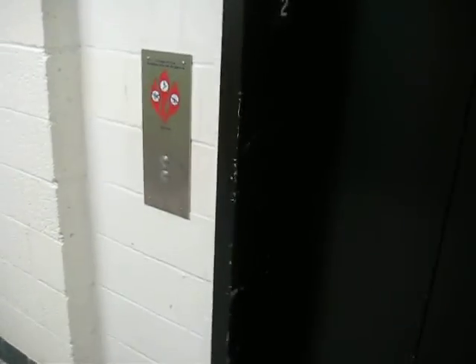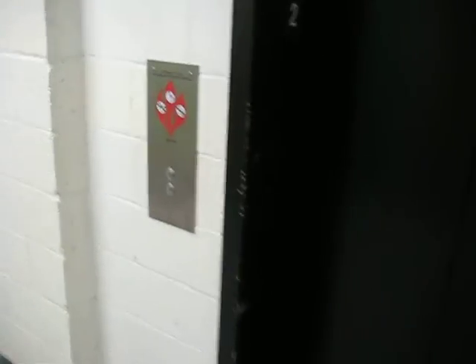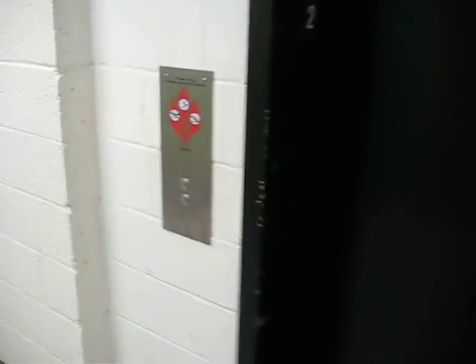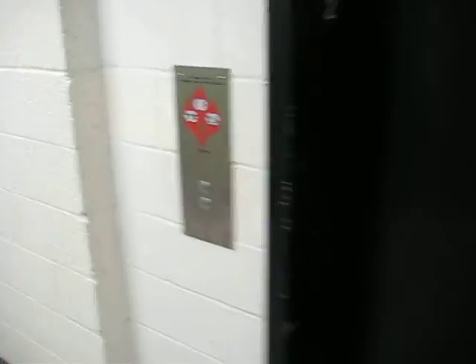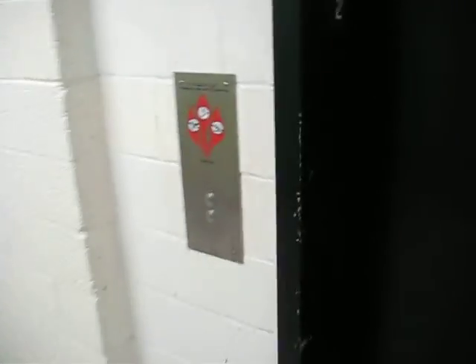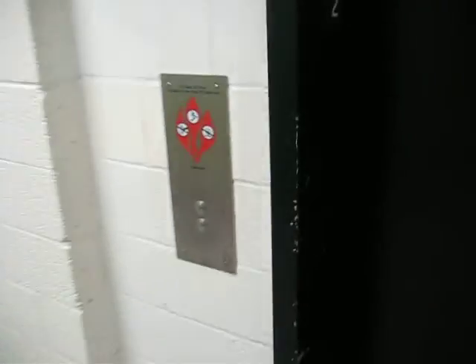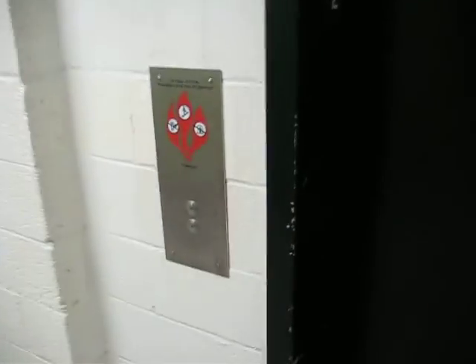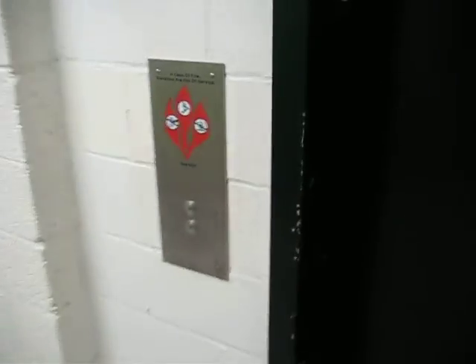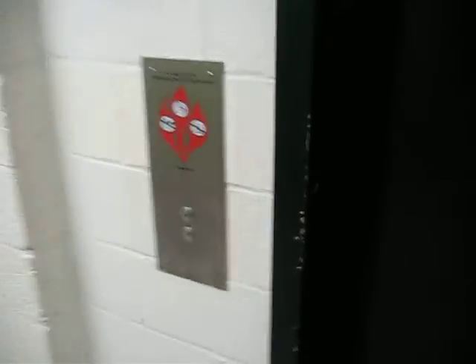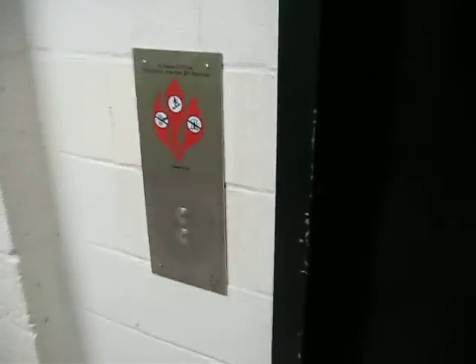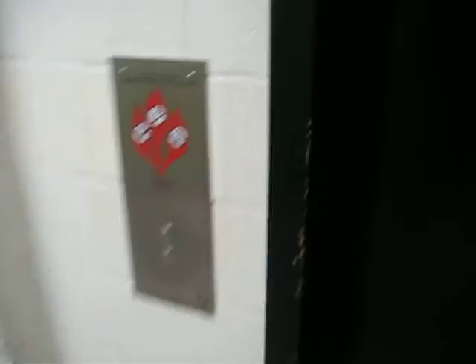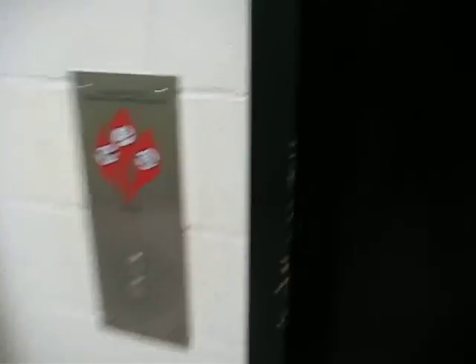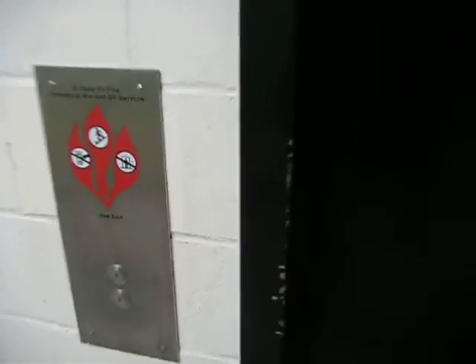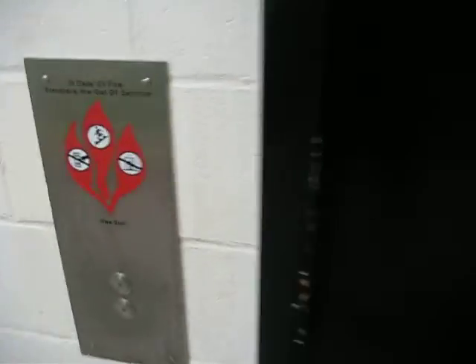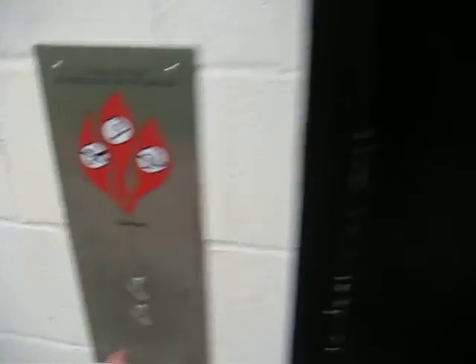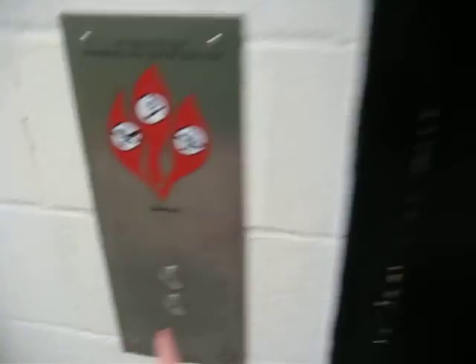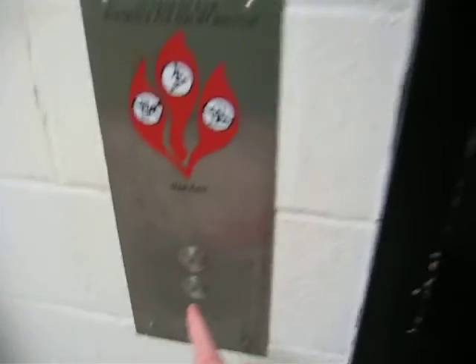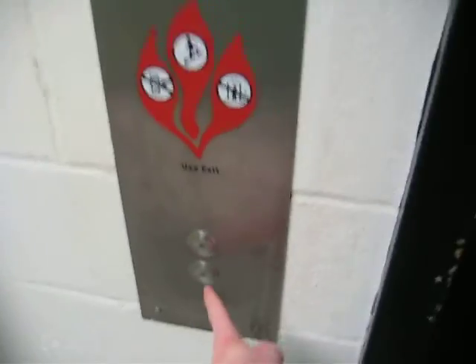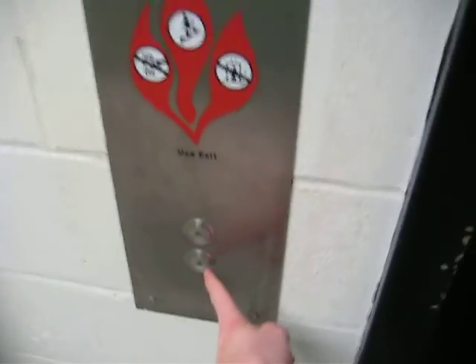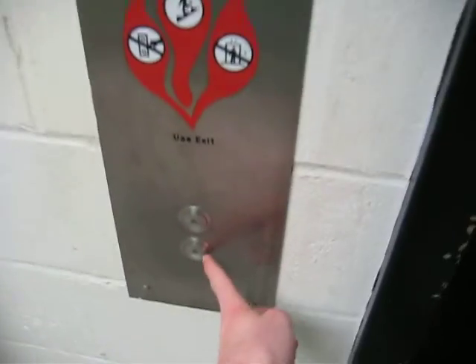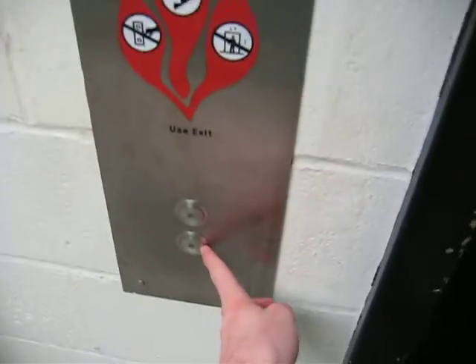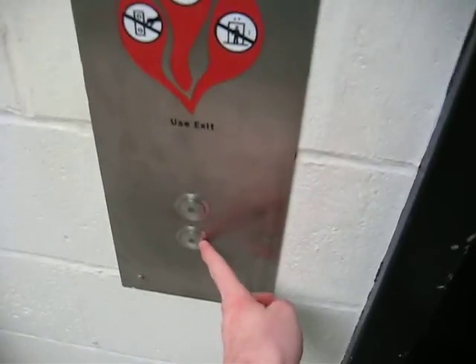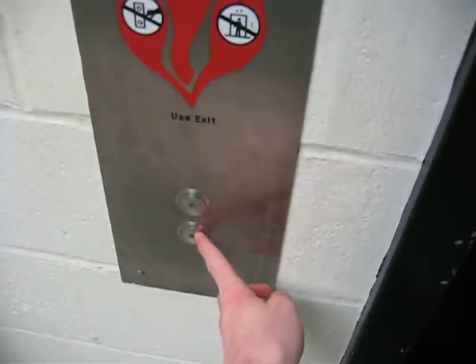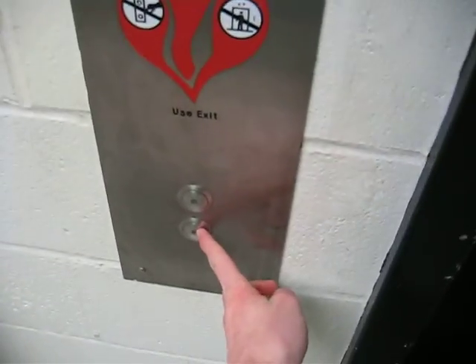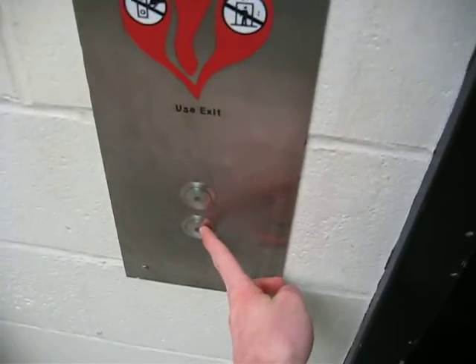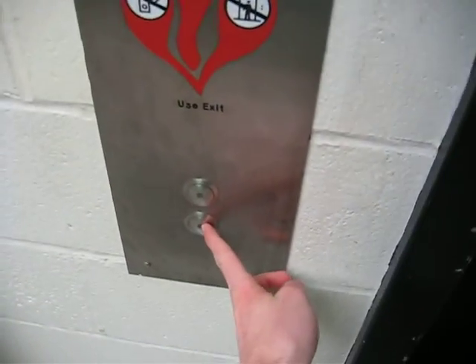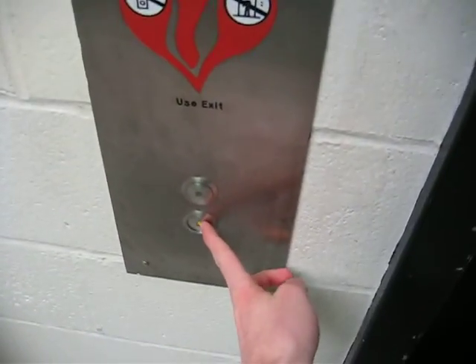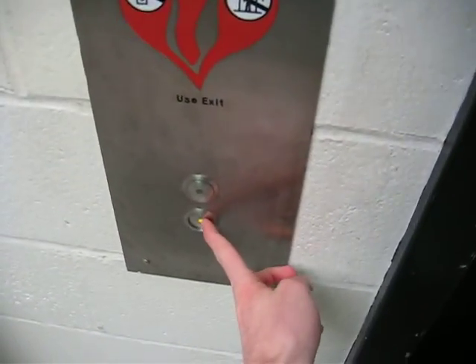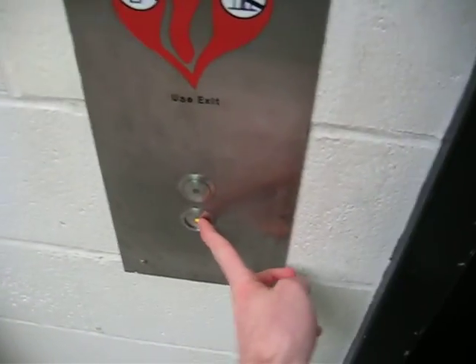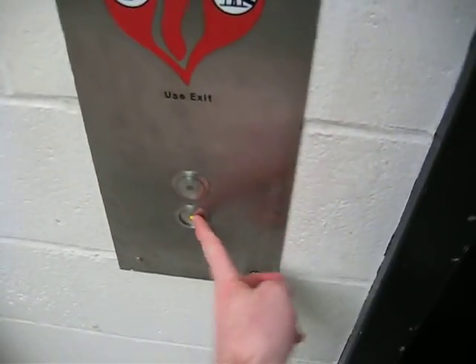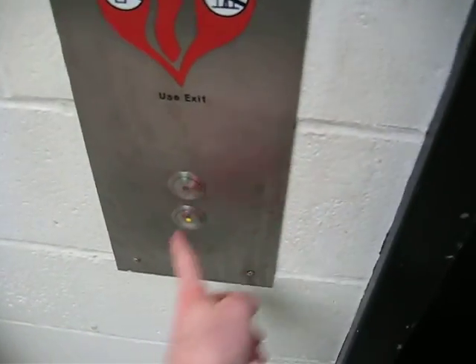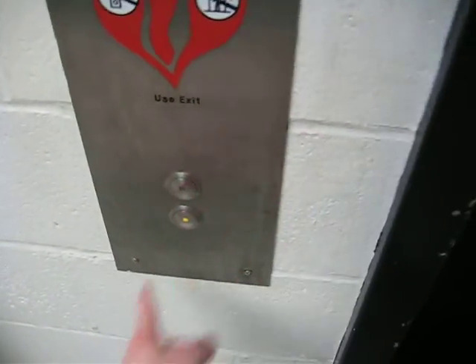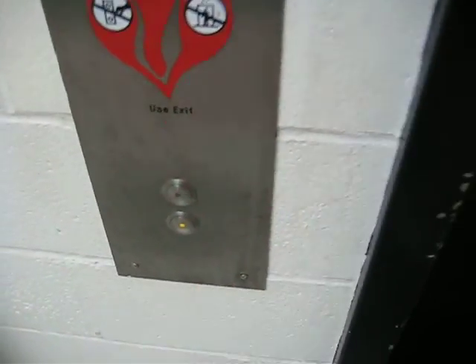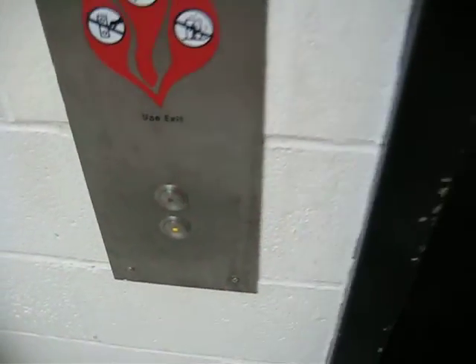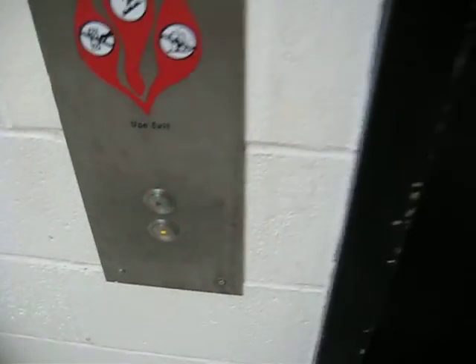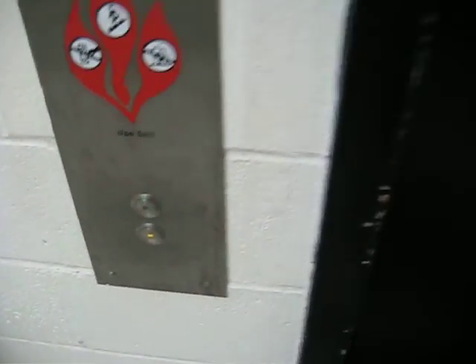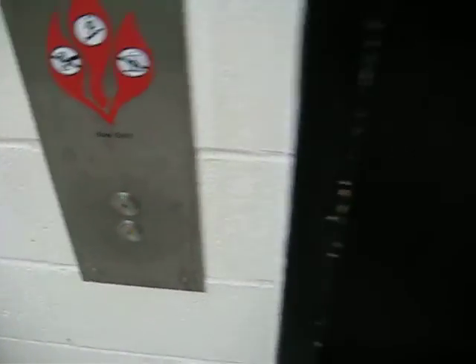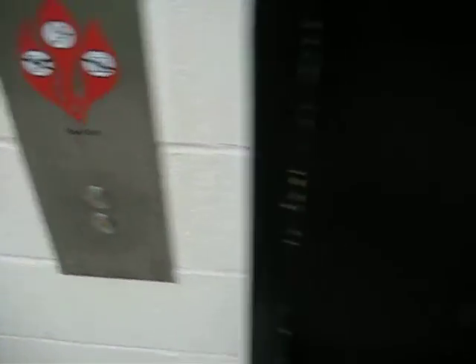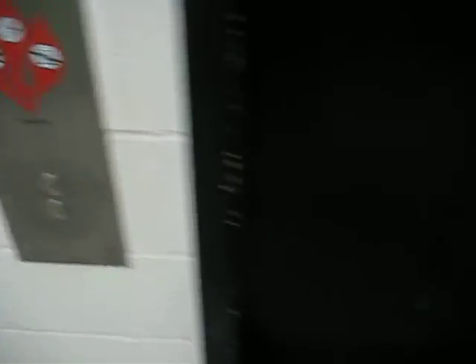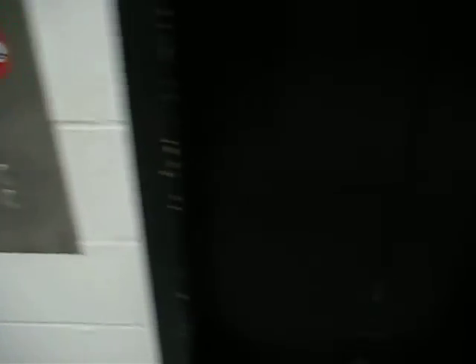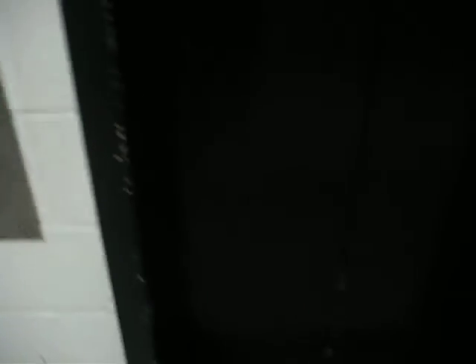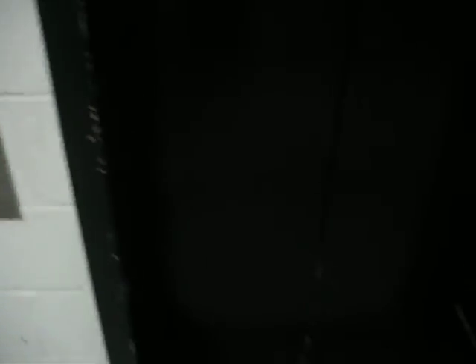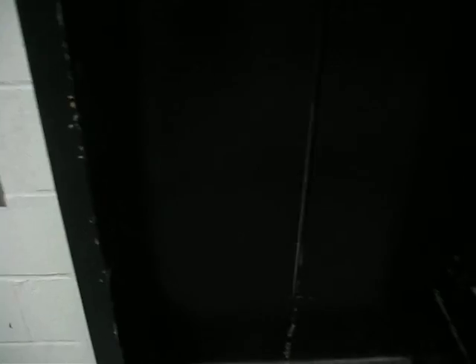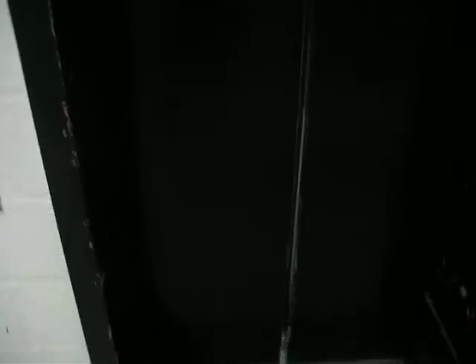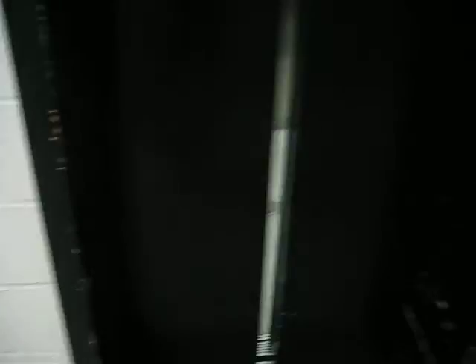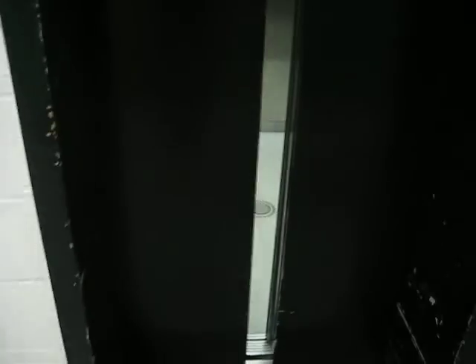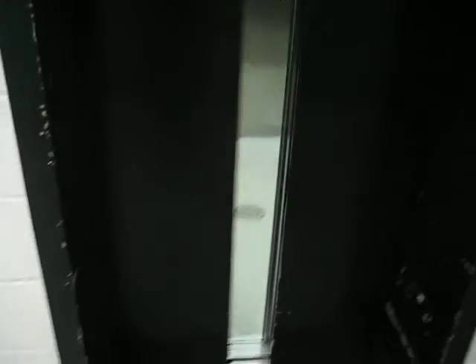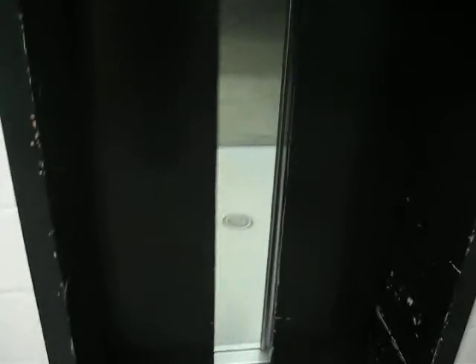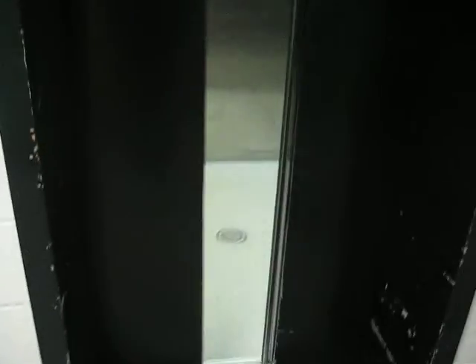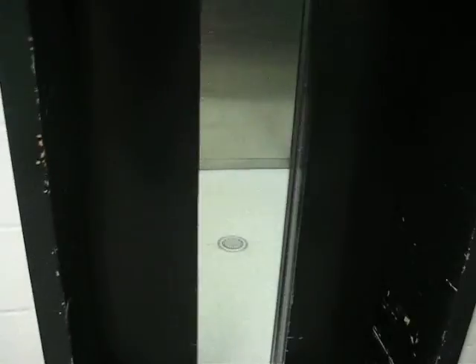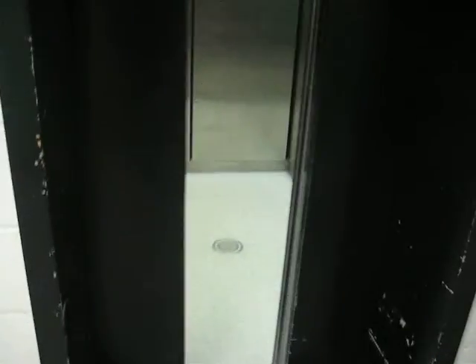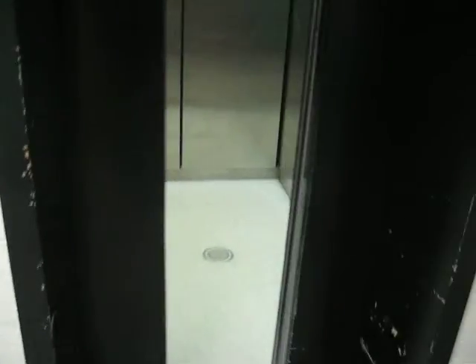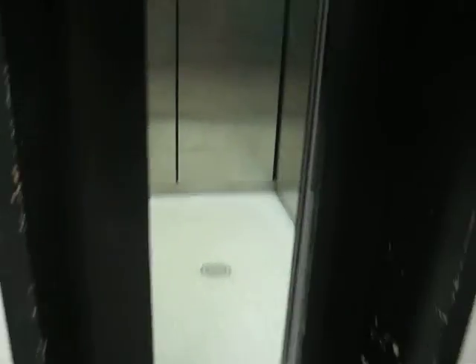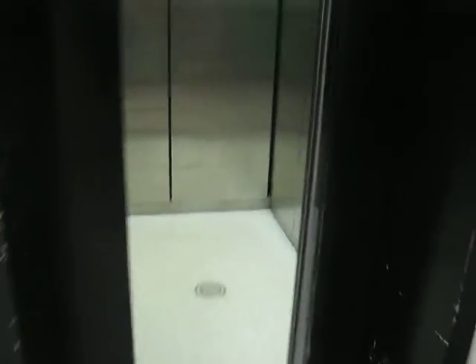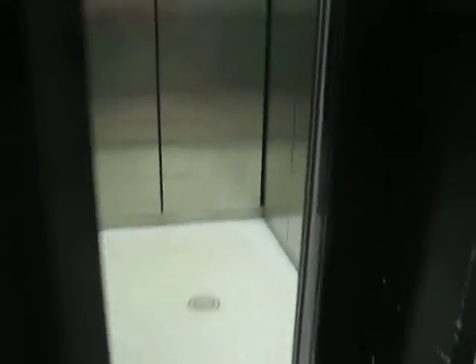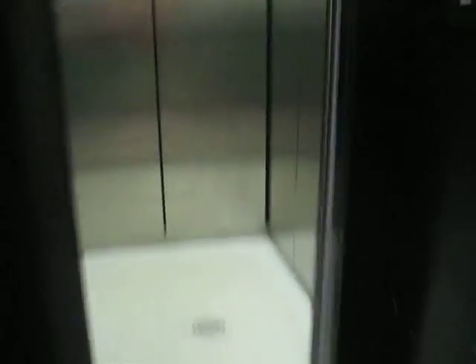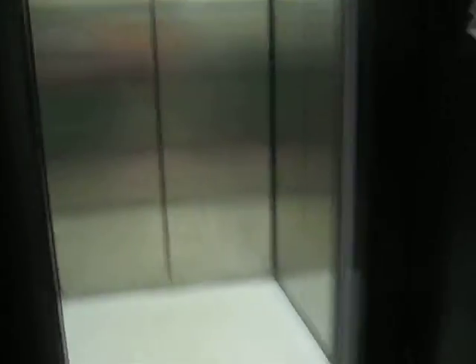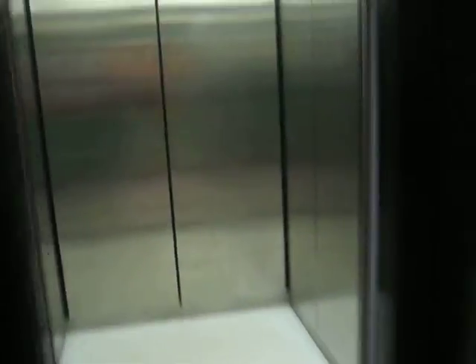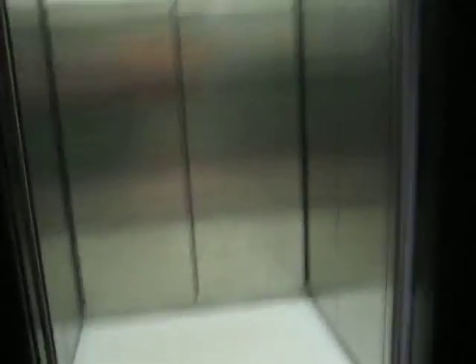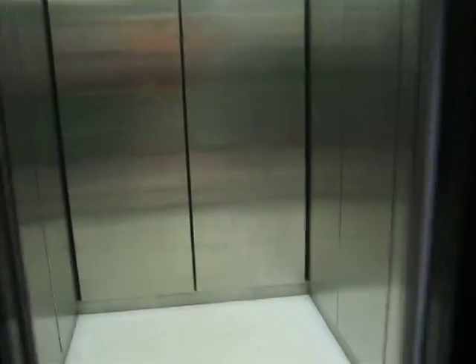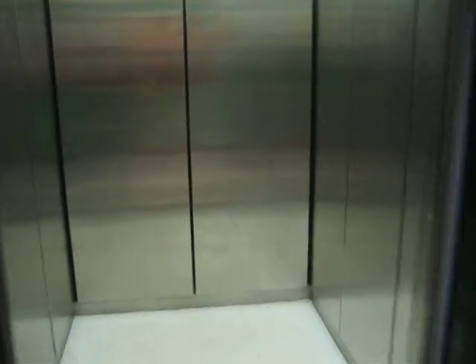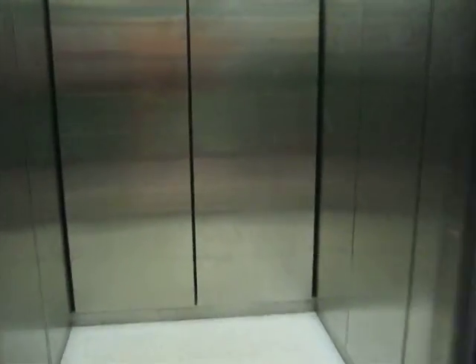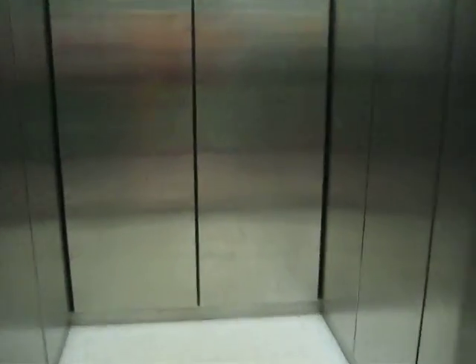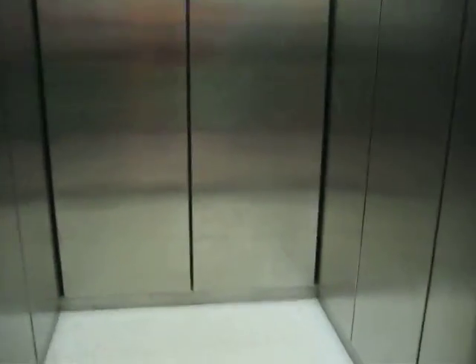Here is a passenger elevator in the old part of Williams Hall. Oh, it's on this floor.